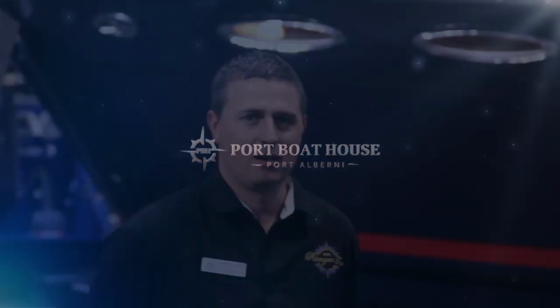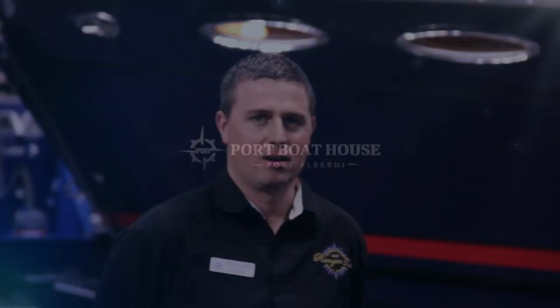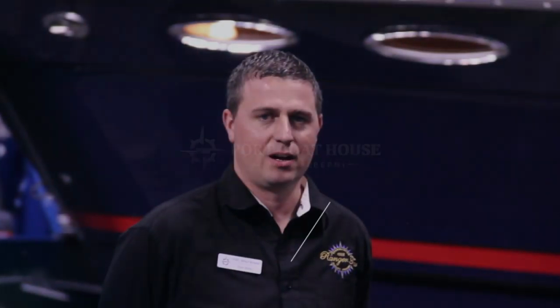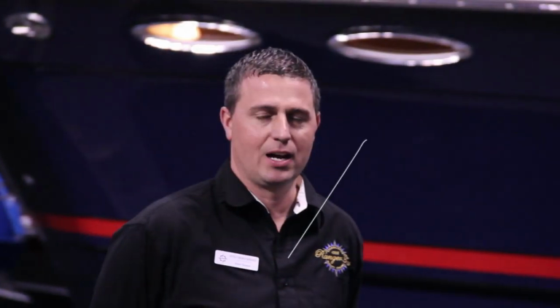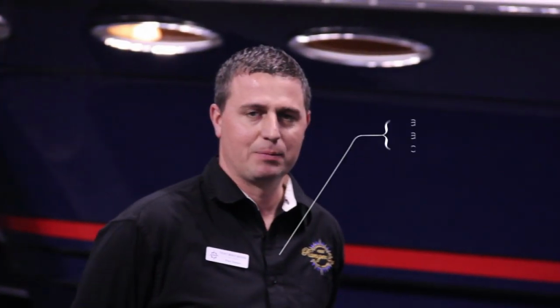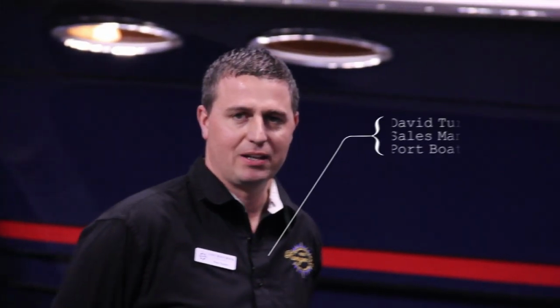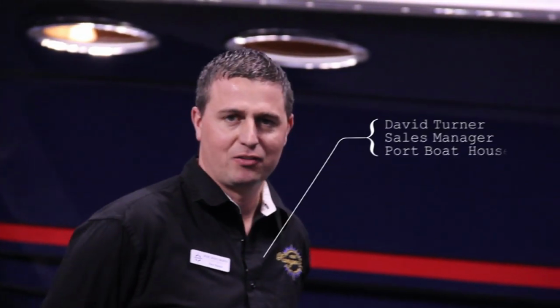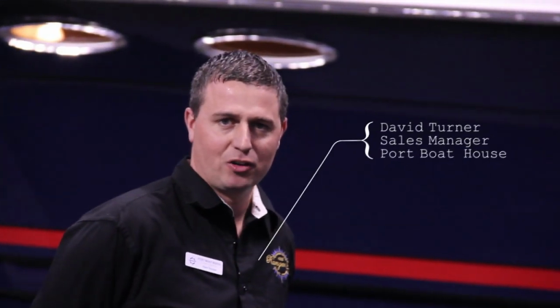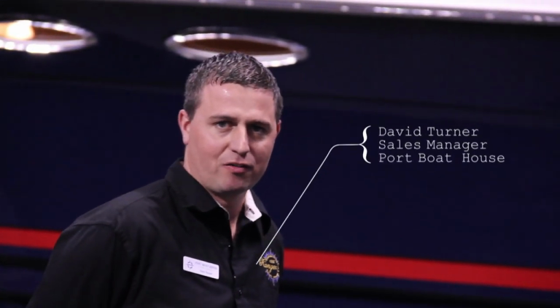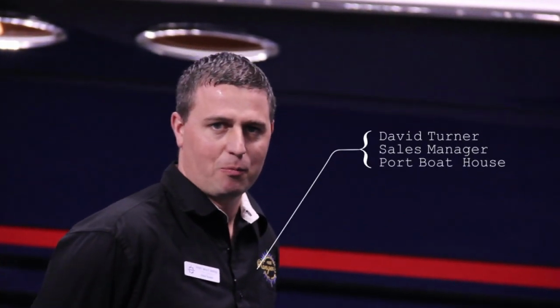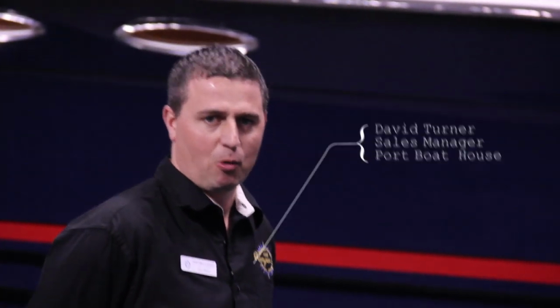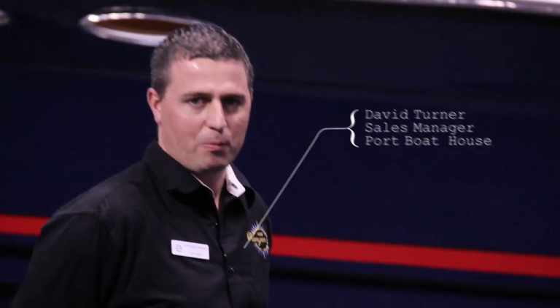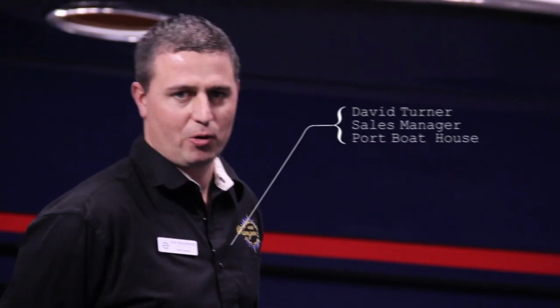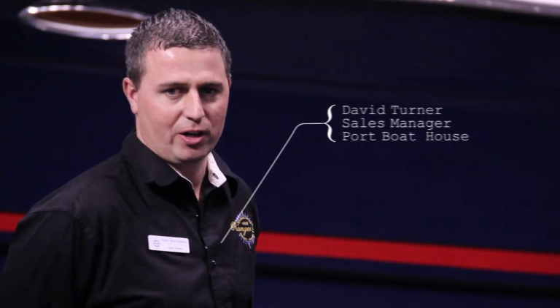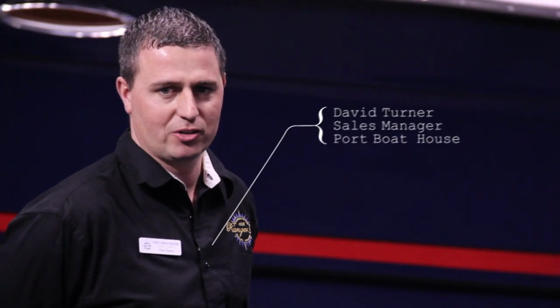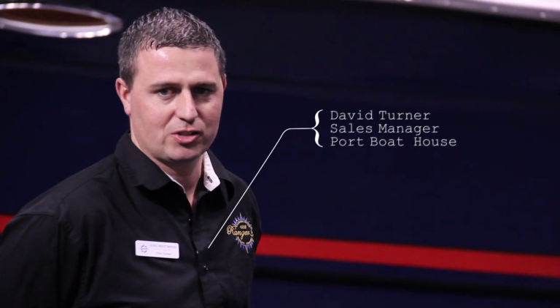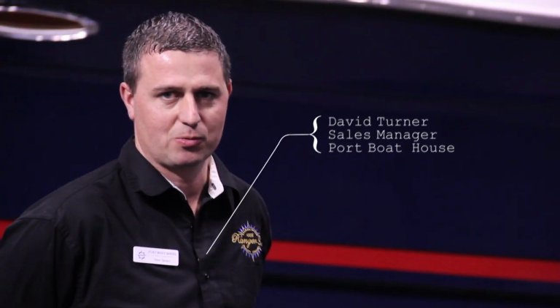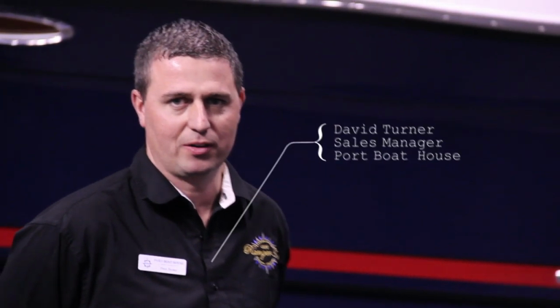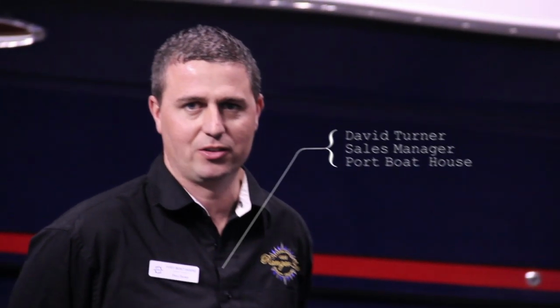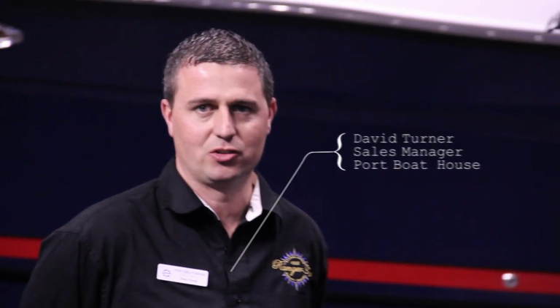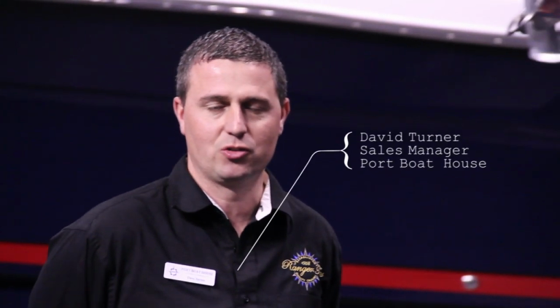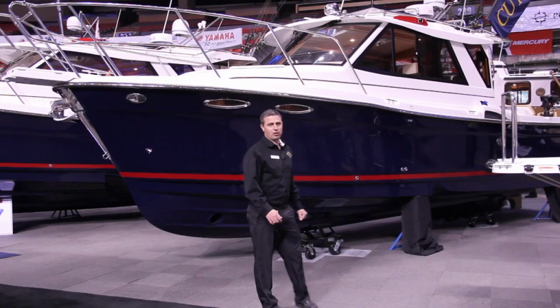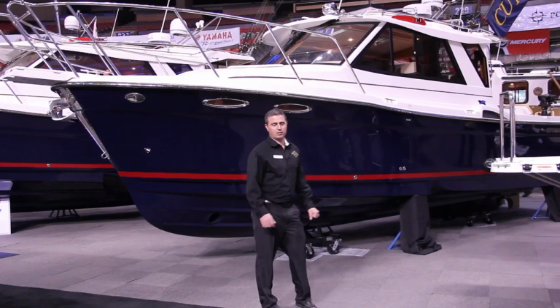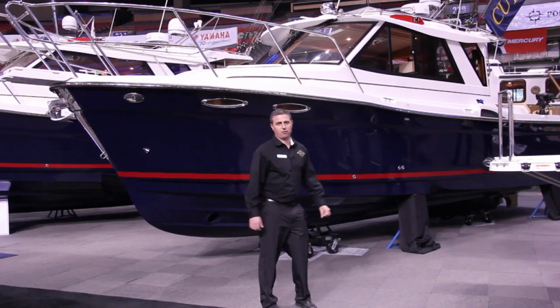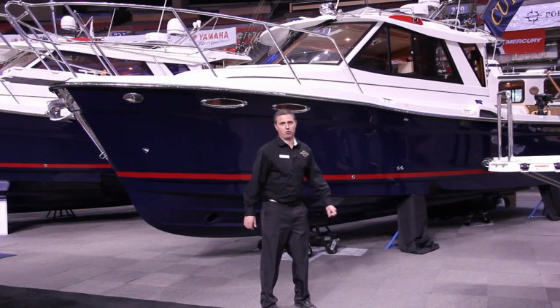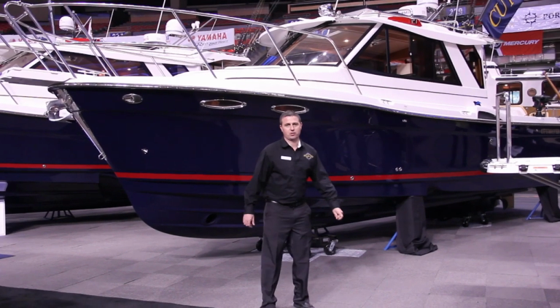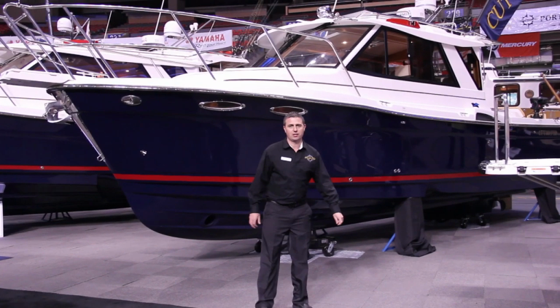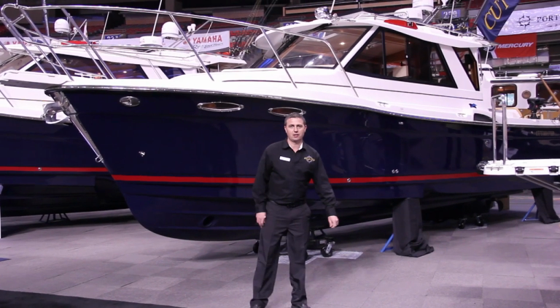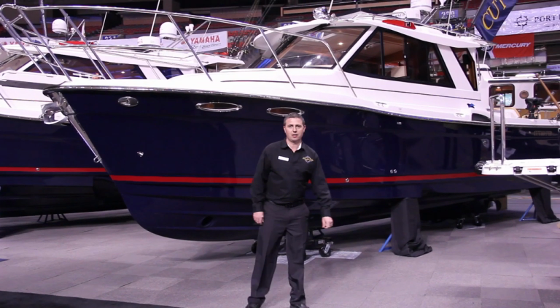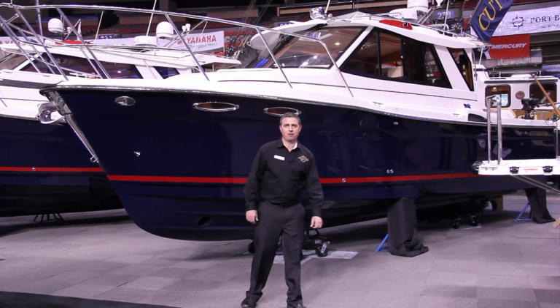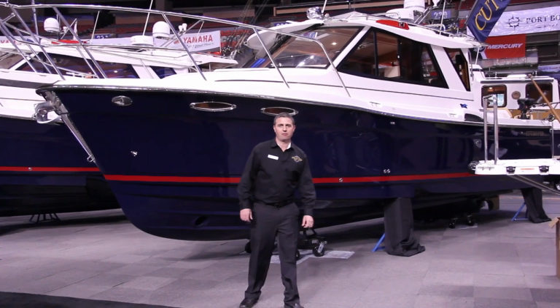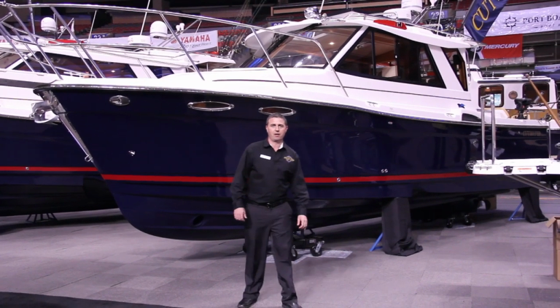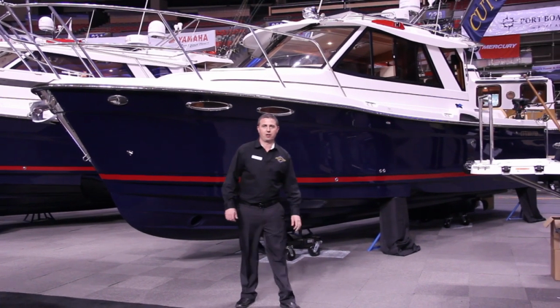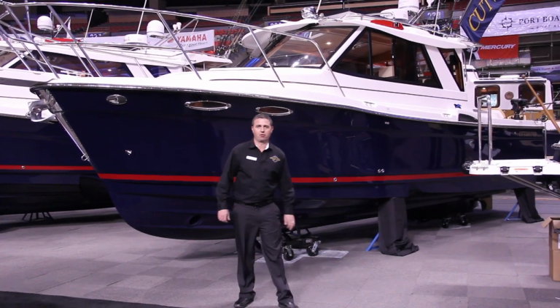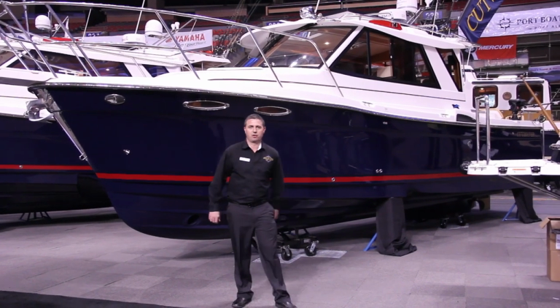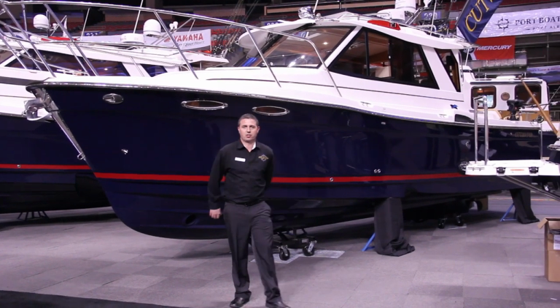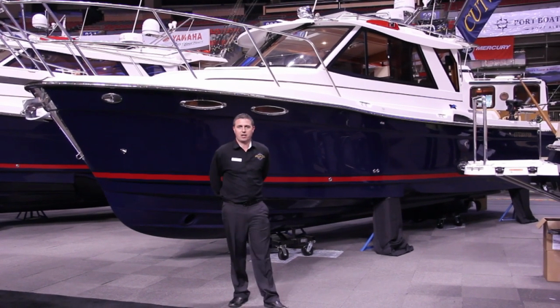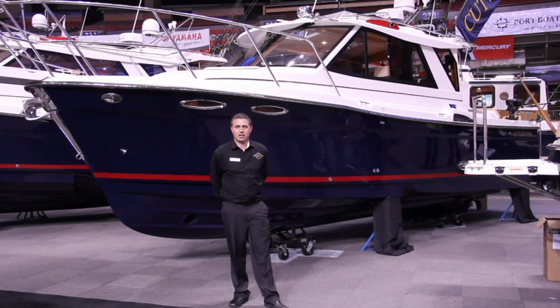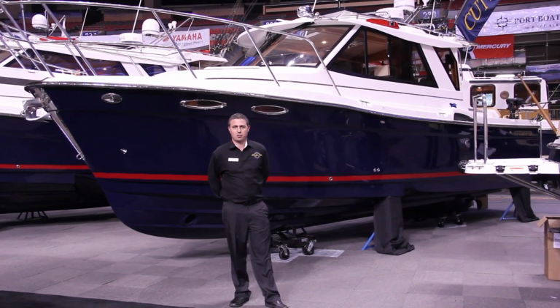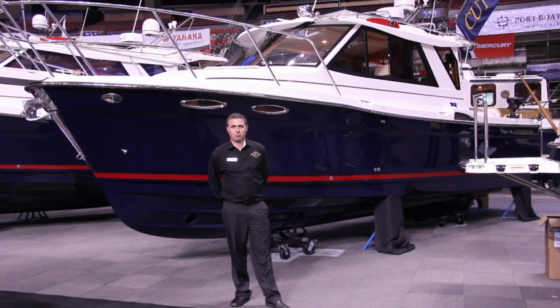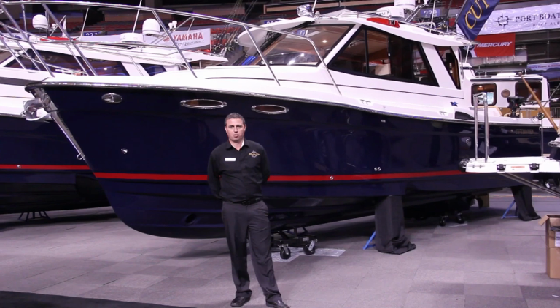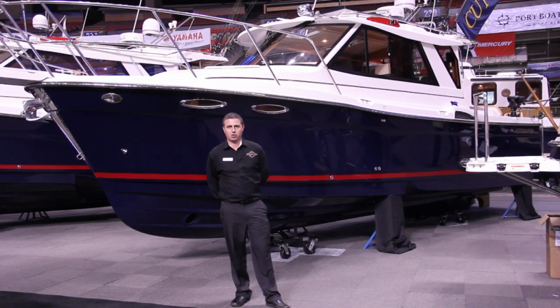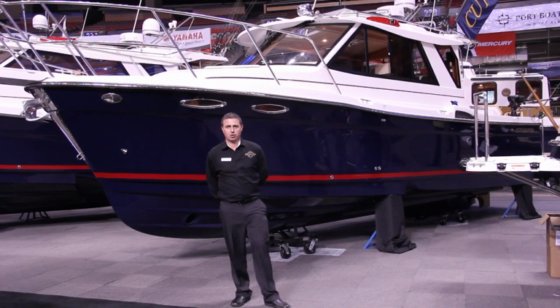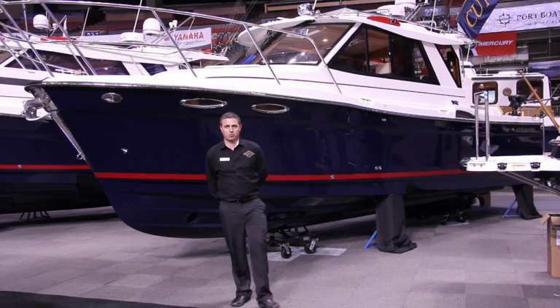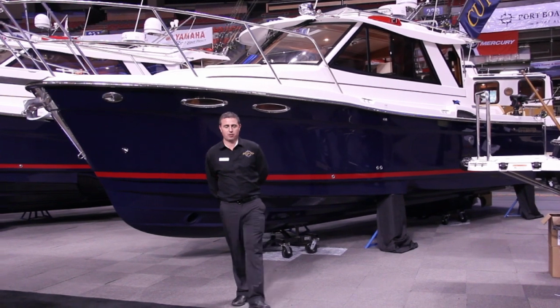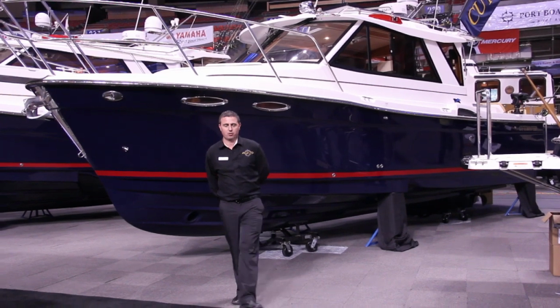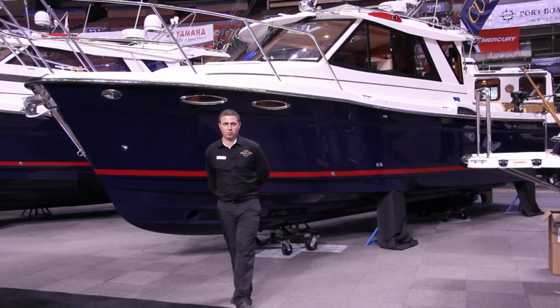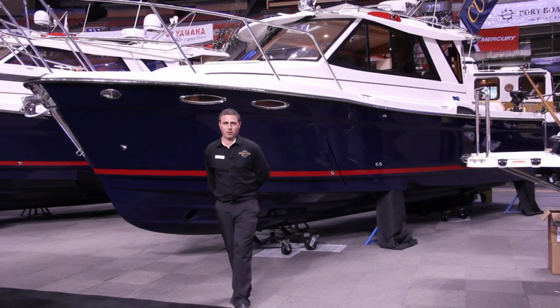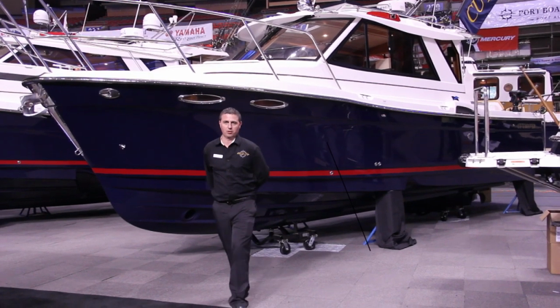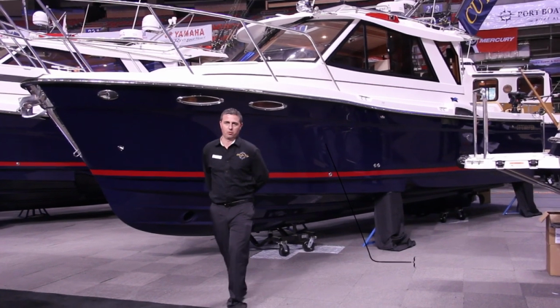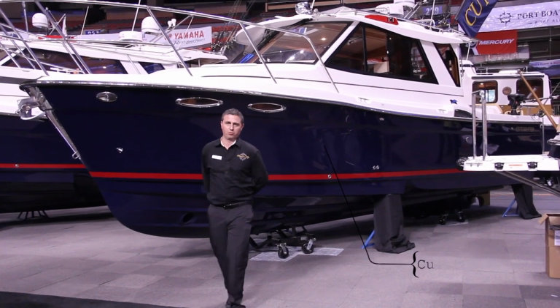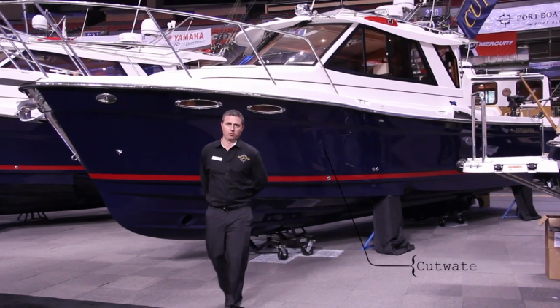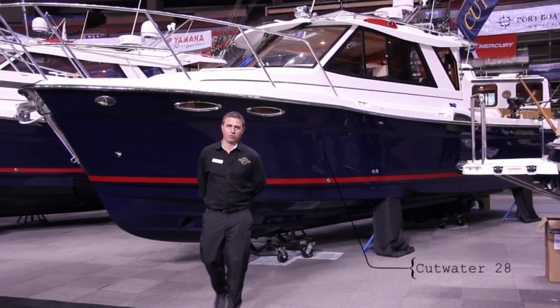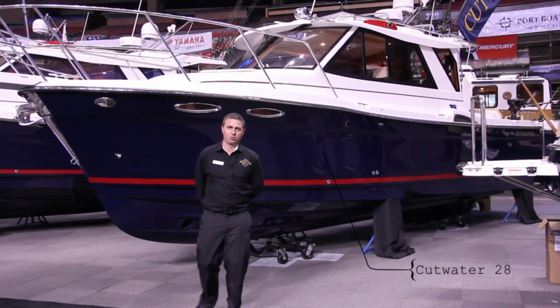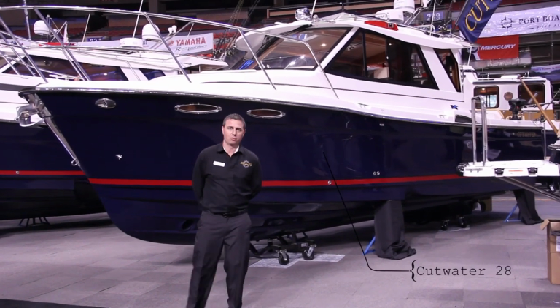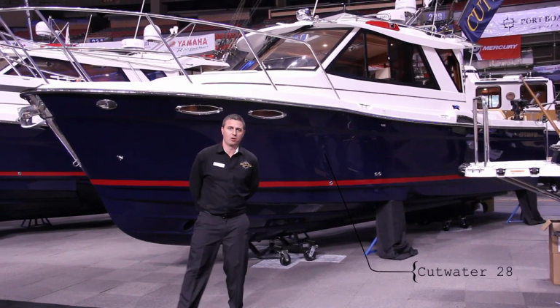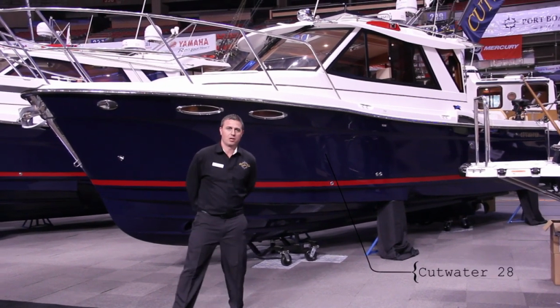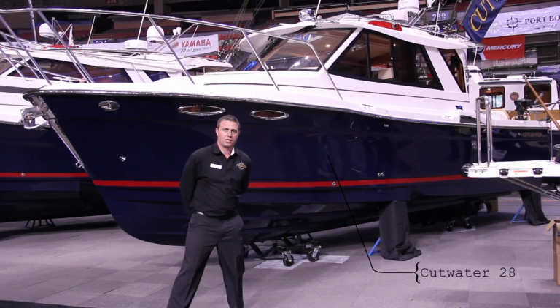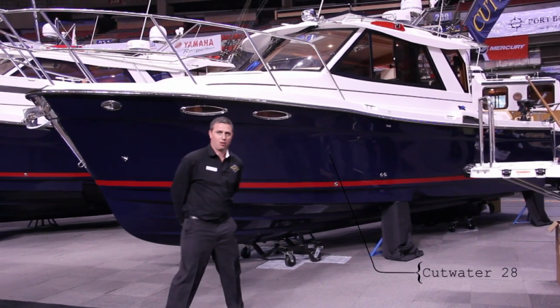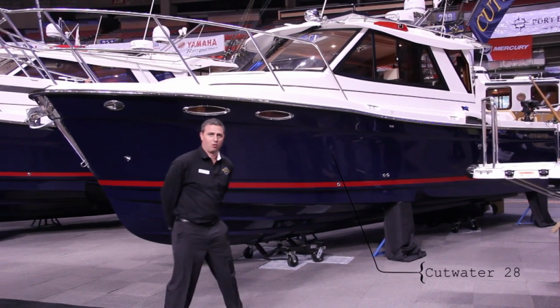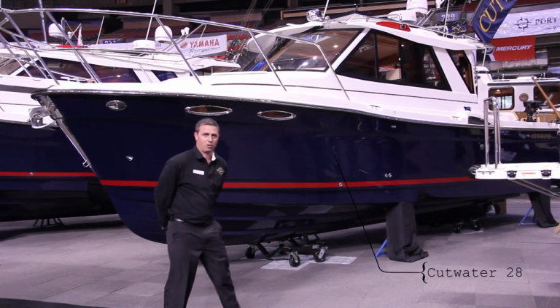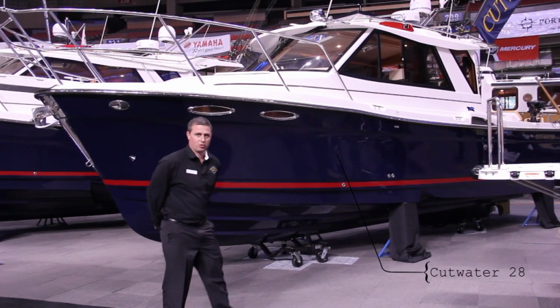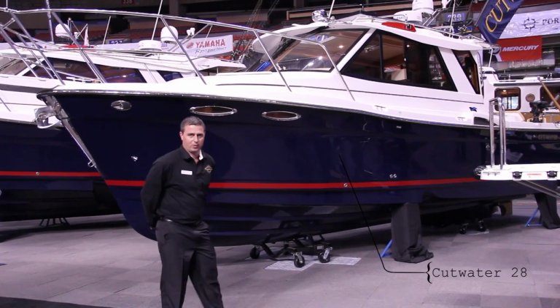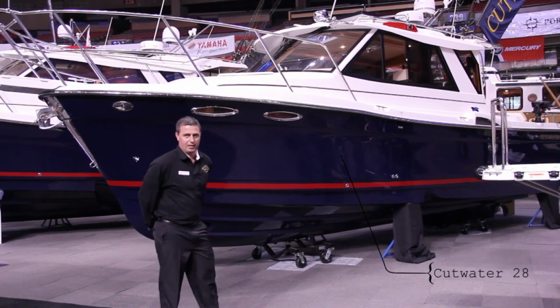Hi, I'm Dave Turner from Port Boathouse. We're at the 2014 Vancouver International Boat Show. I just wanted to quickly go through the new Cutwater 28.